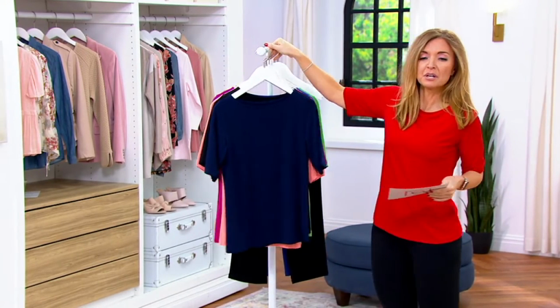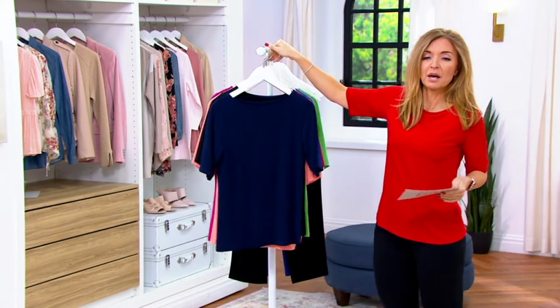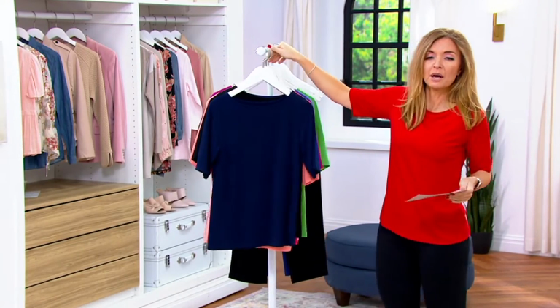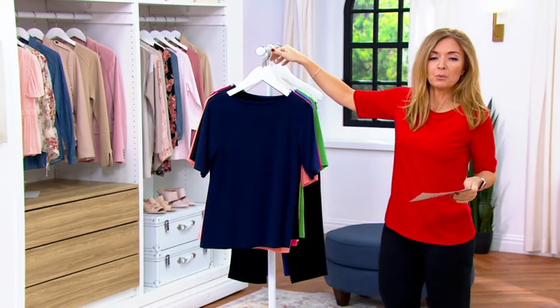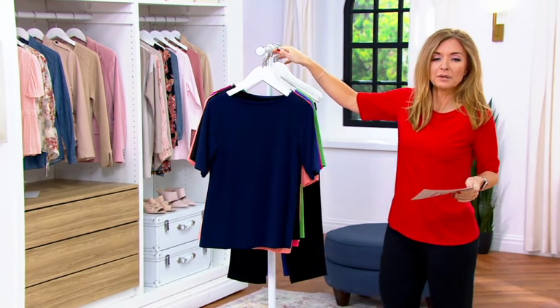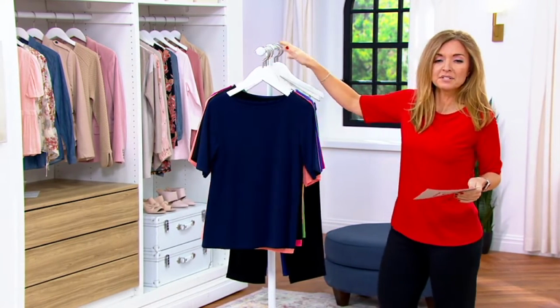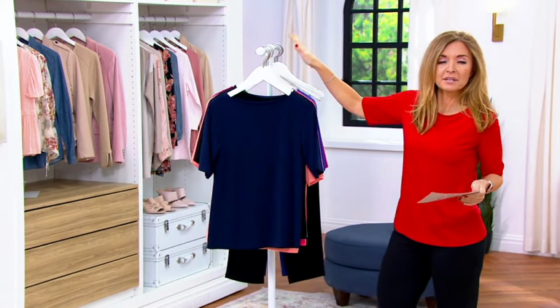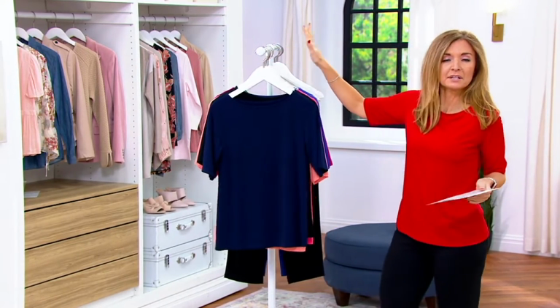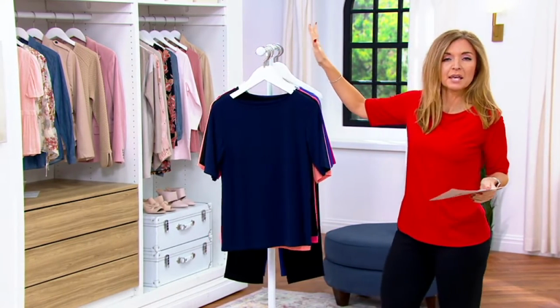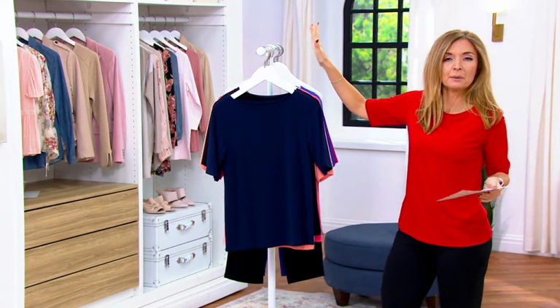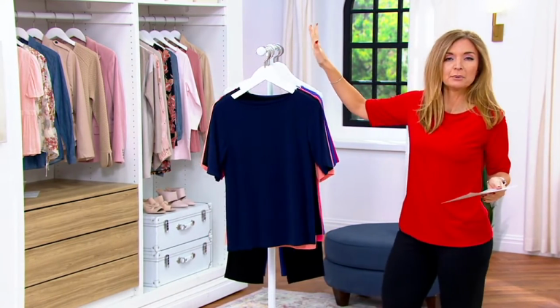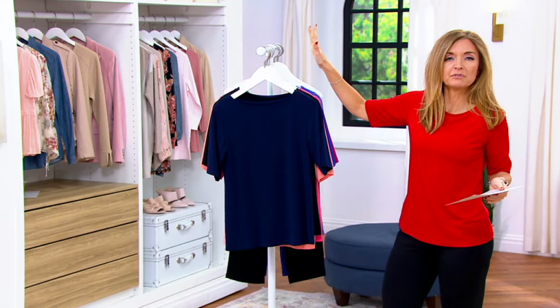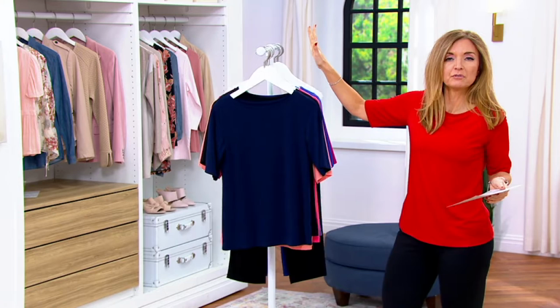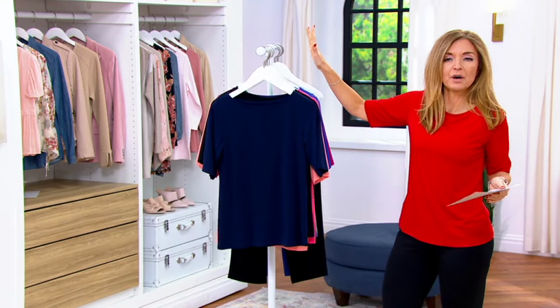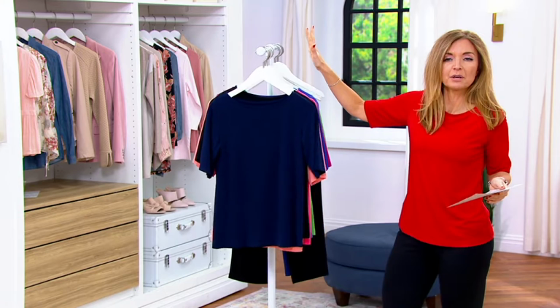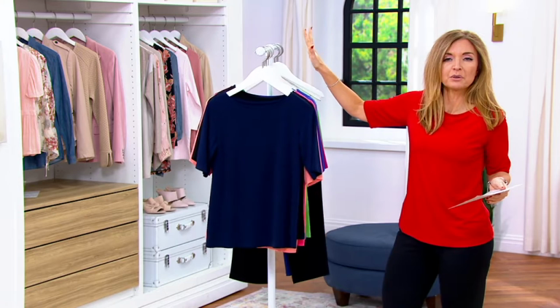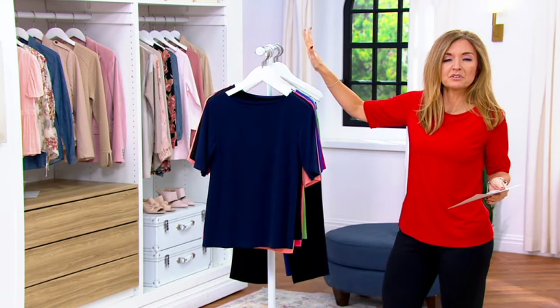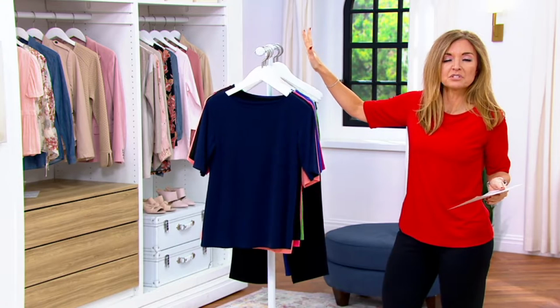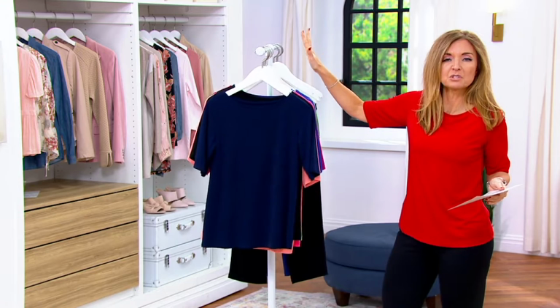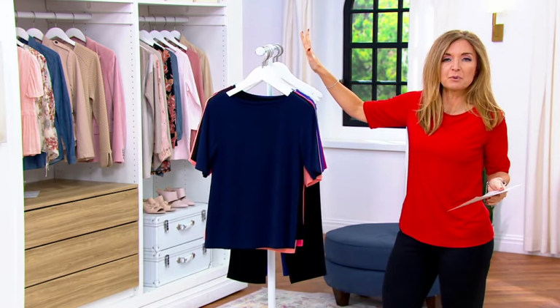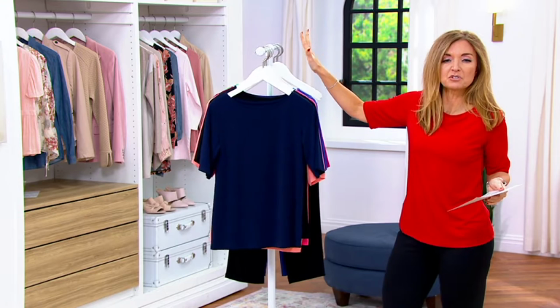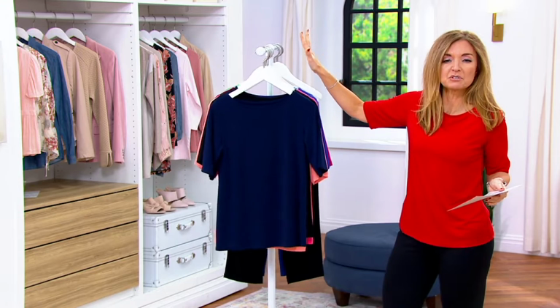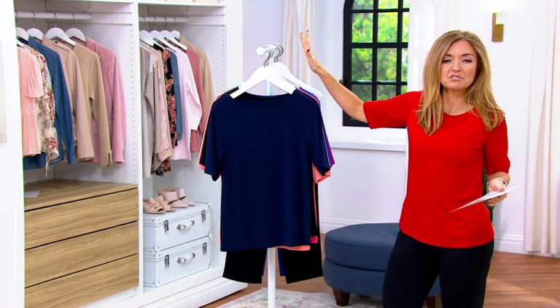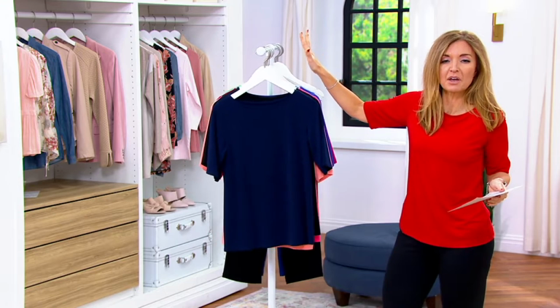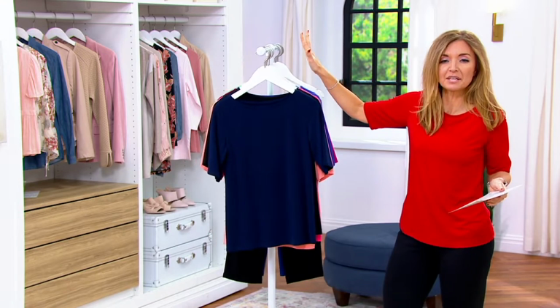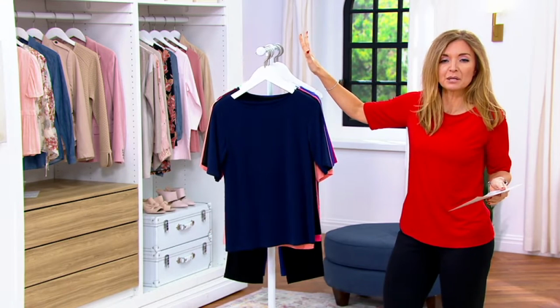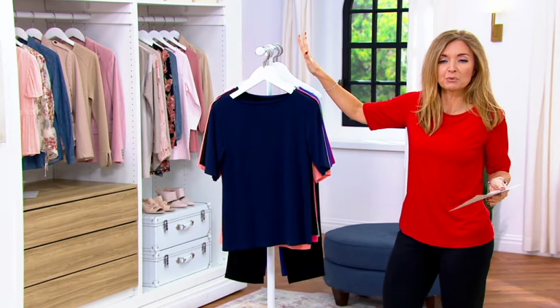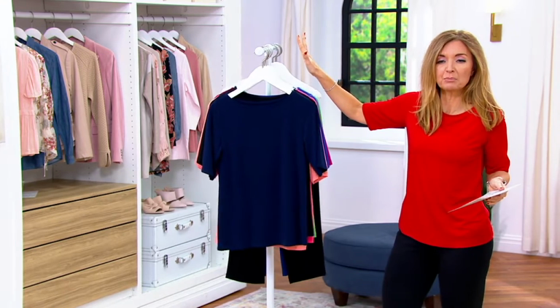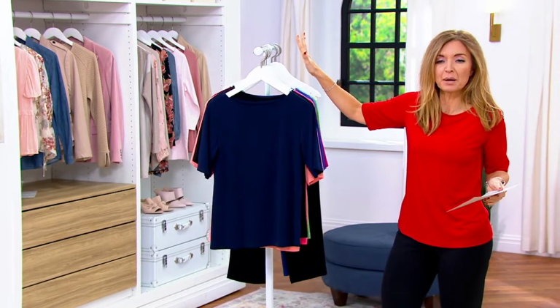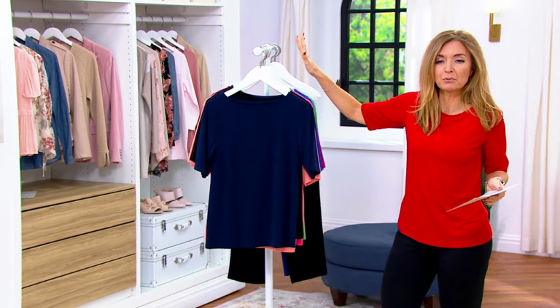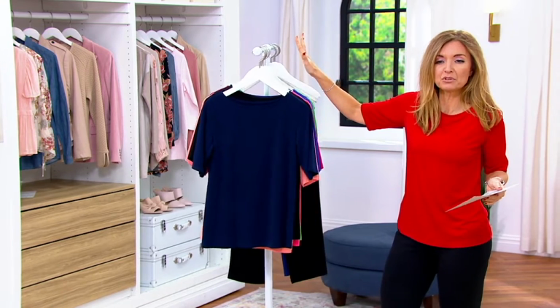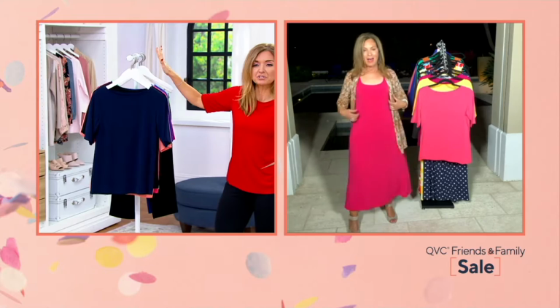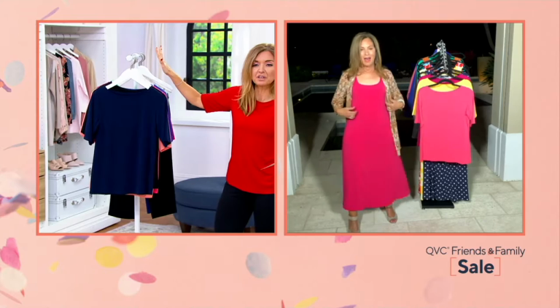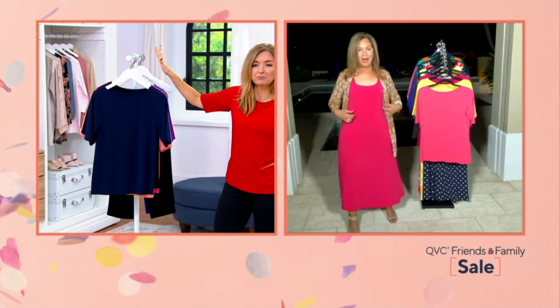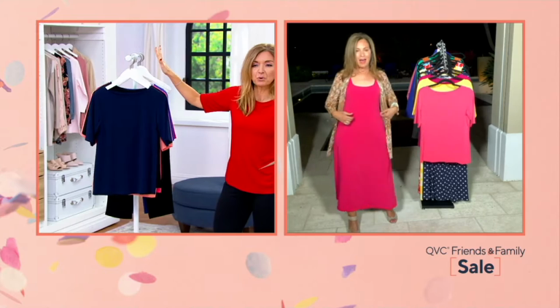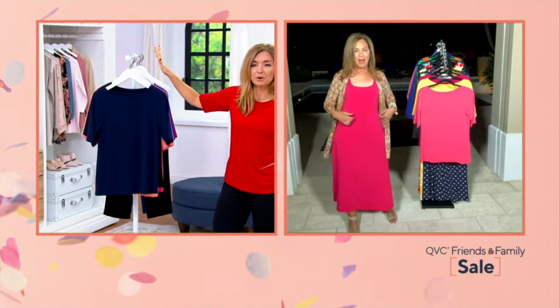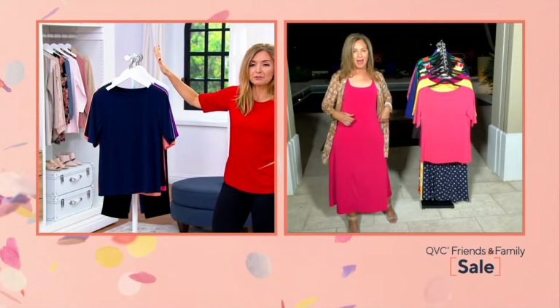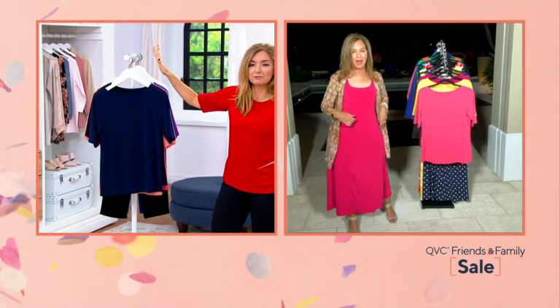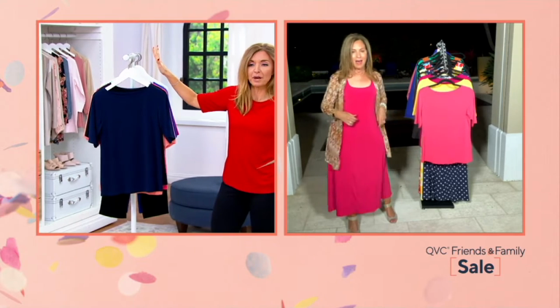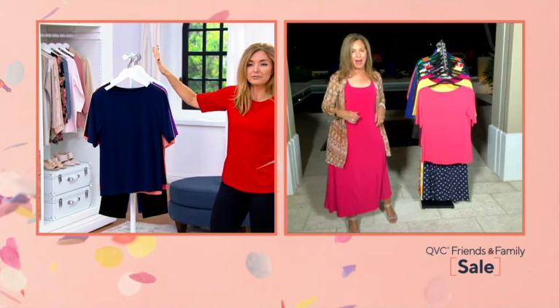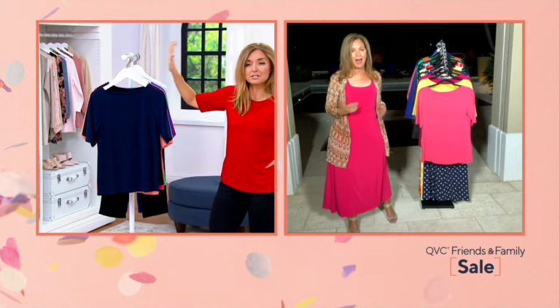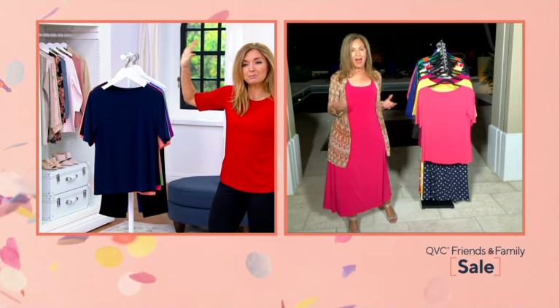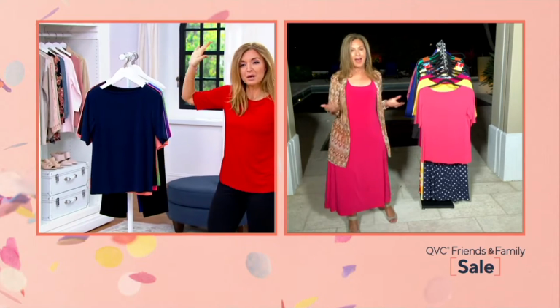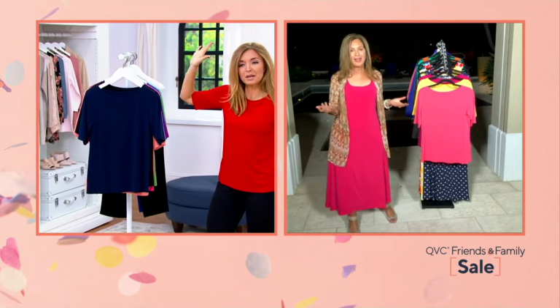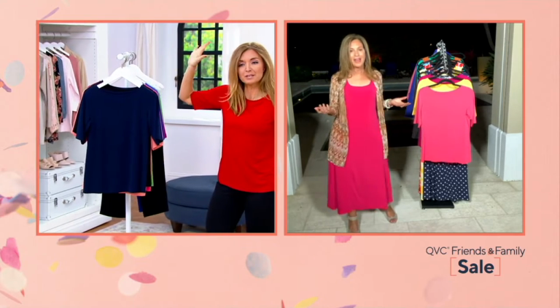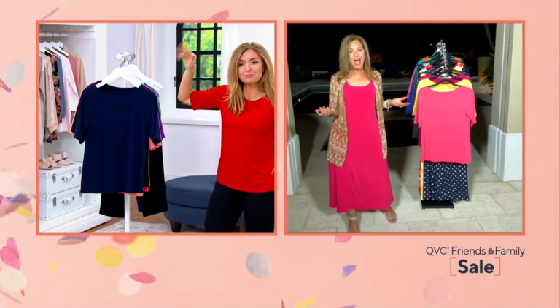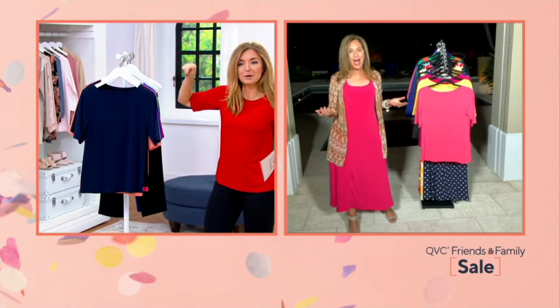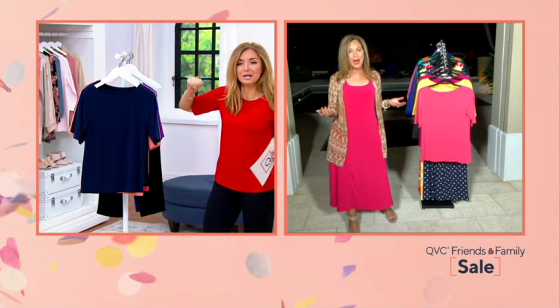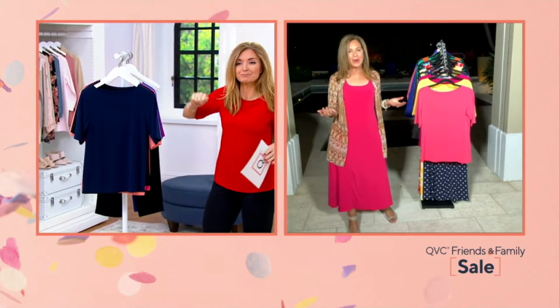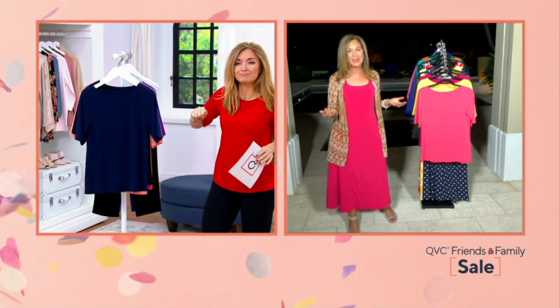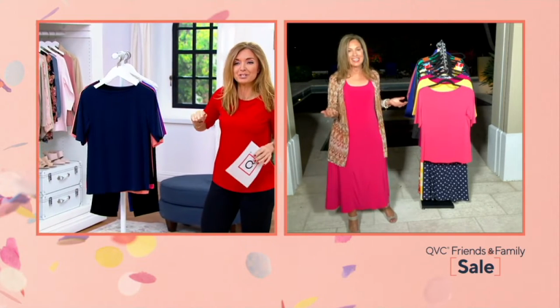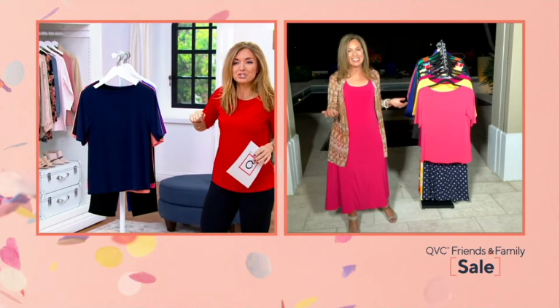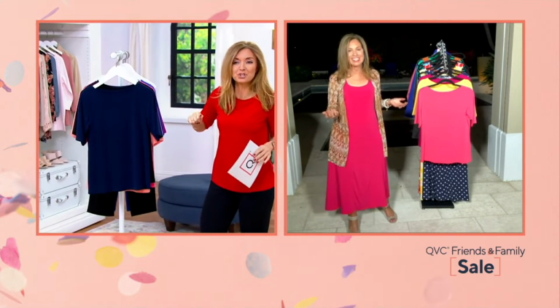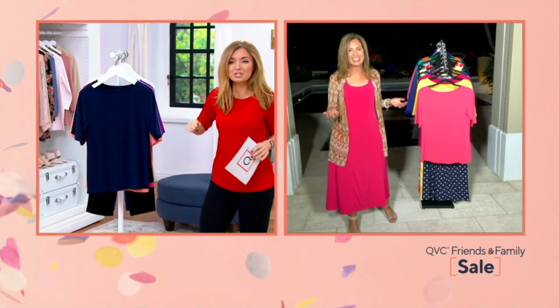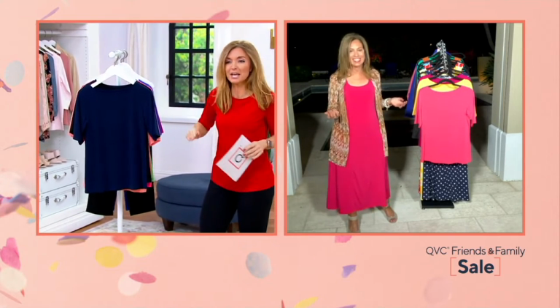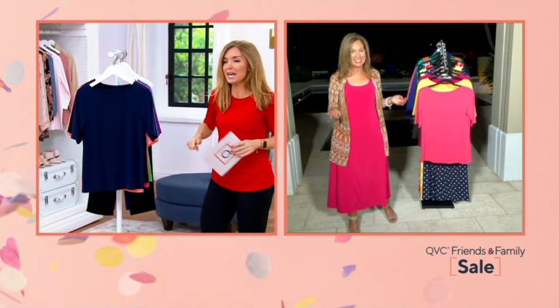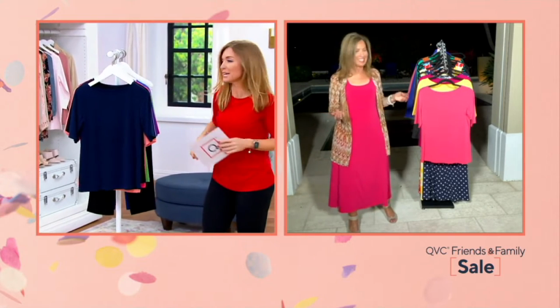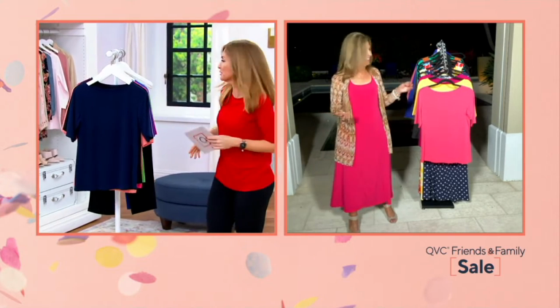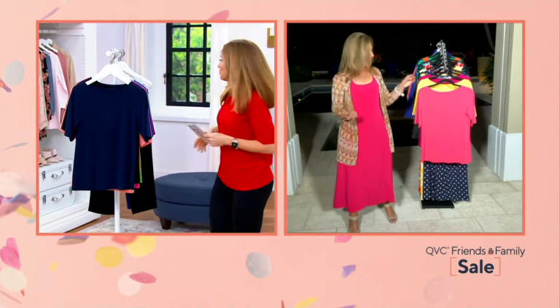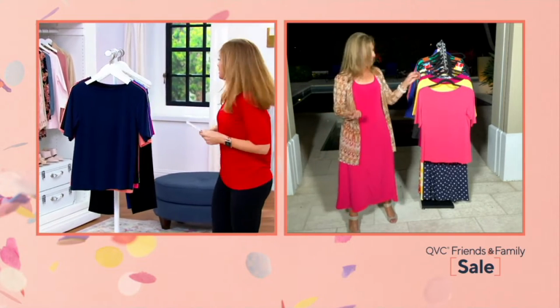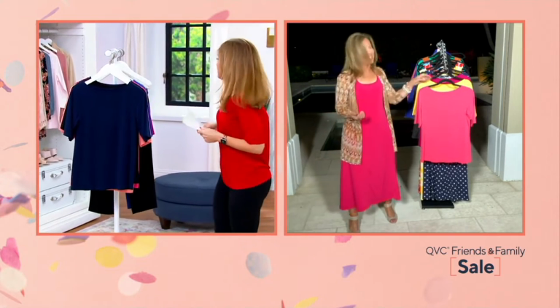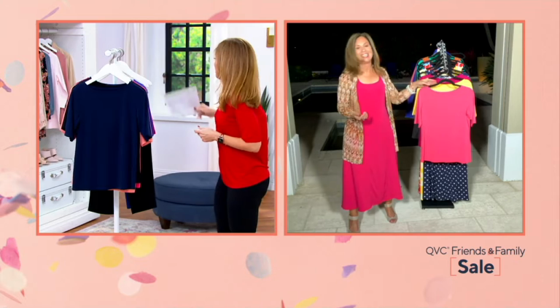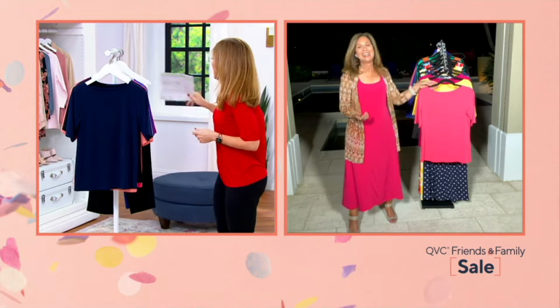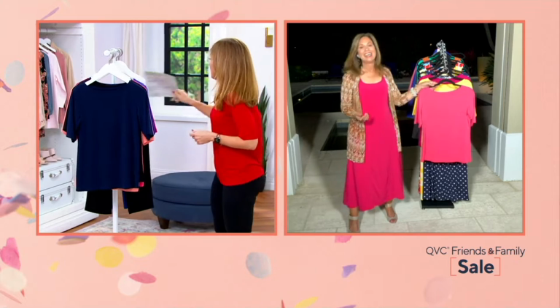Susan, once again, can't believe the value on this, especially stacking it with buy more, save more, and five easy pays. Oh, I know. But it's your day. It's what it's all about.